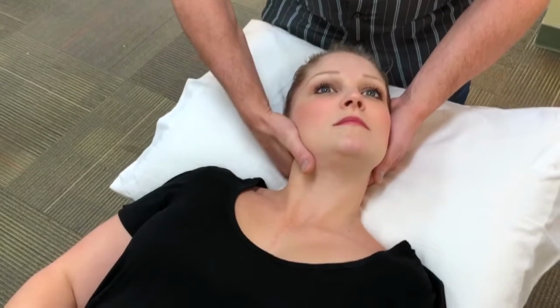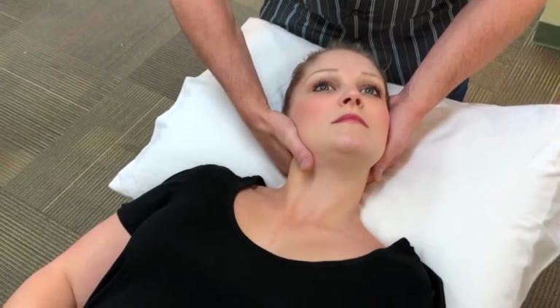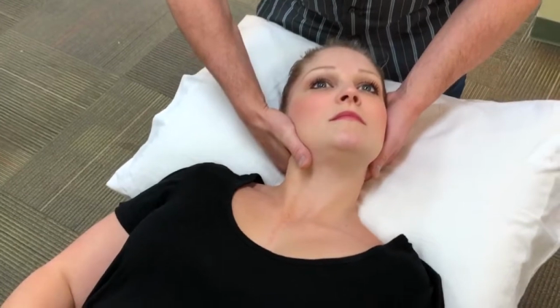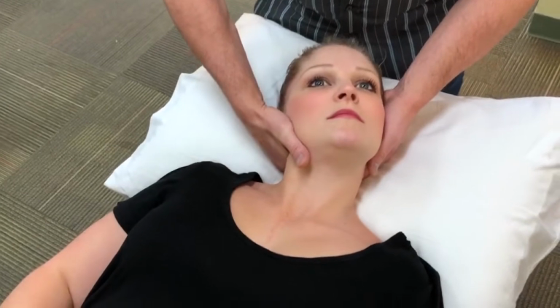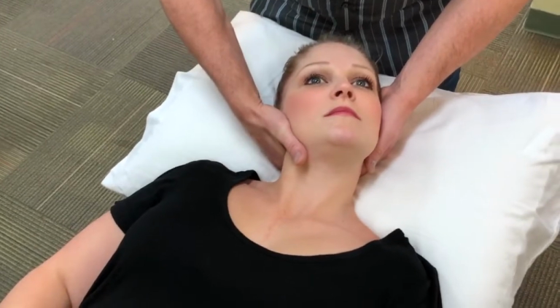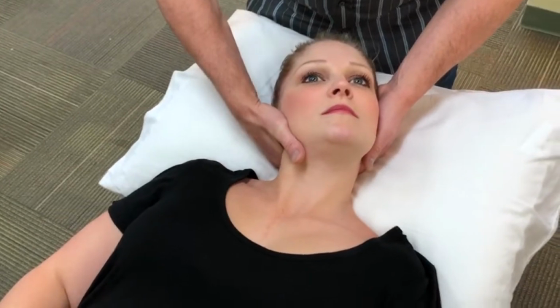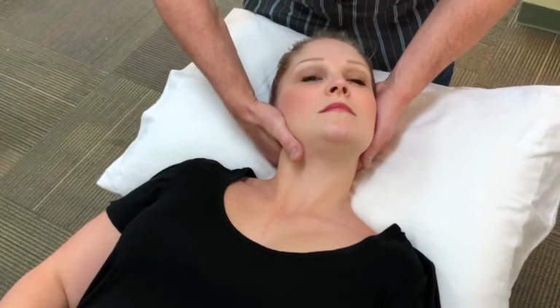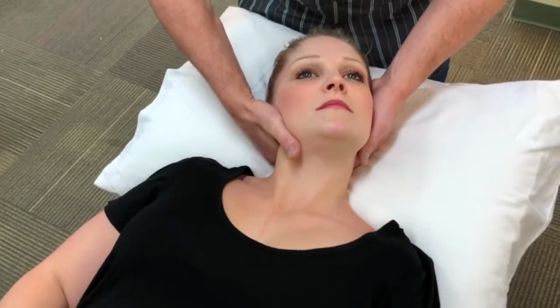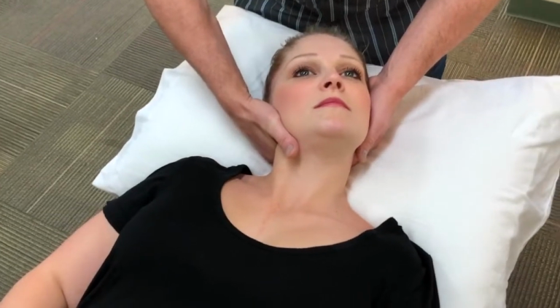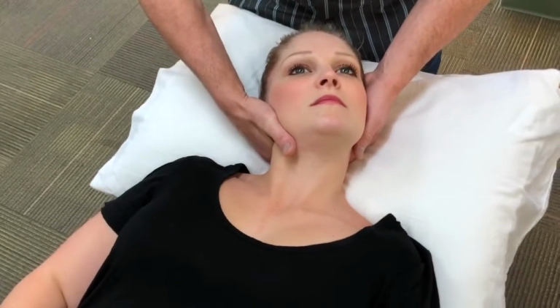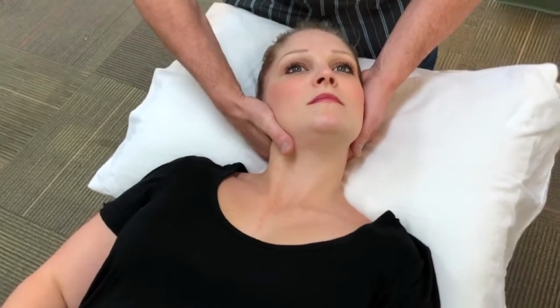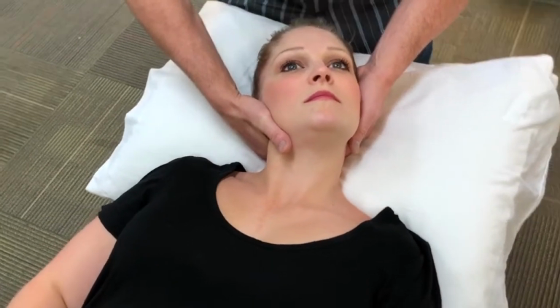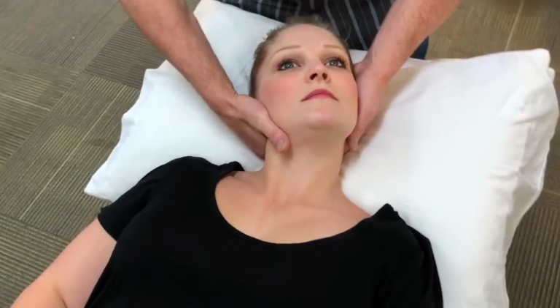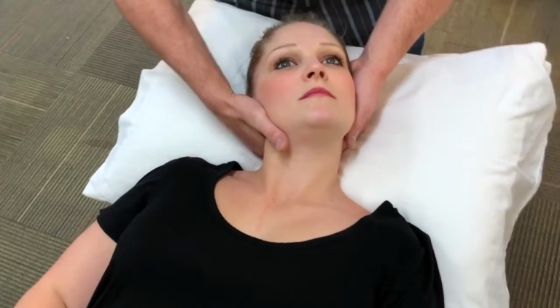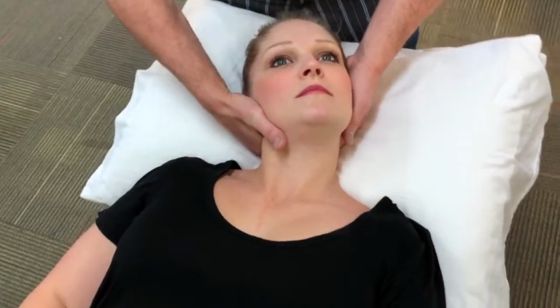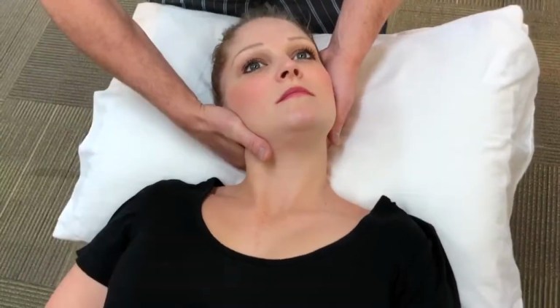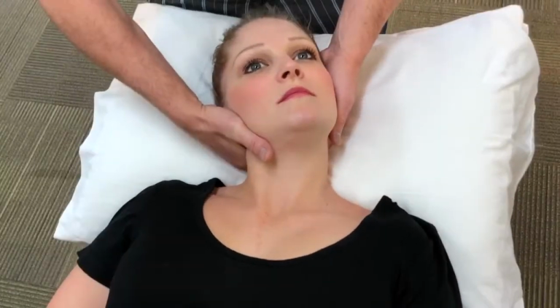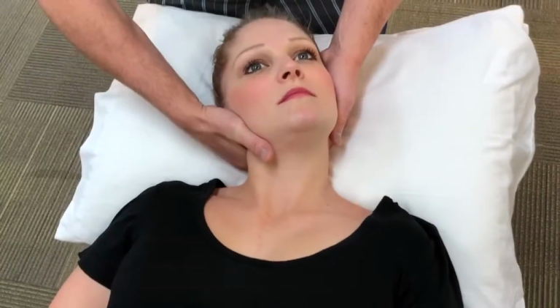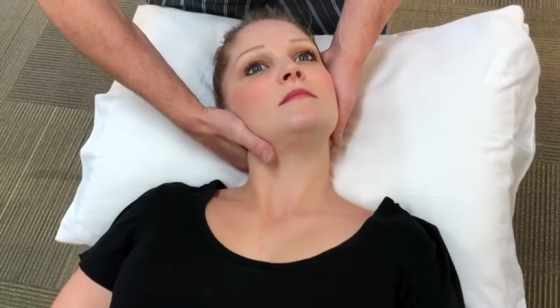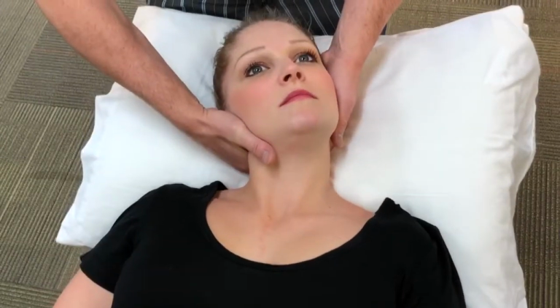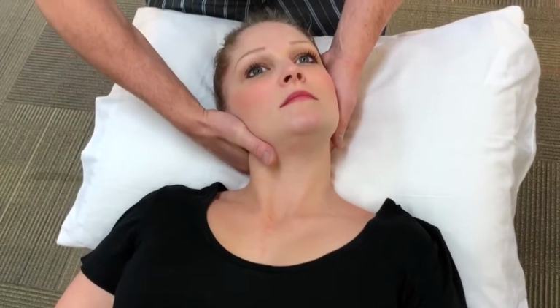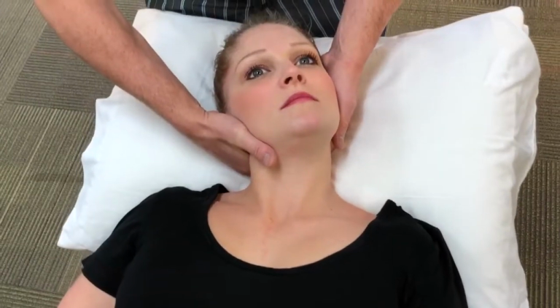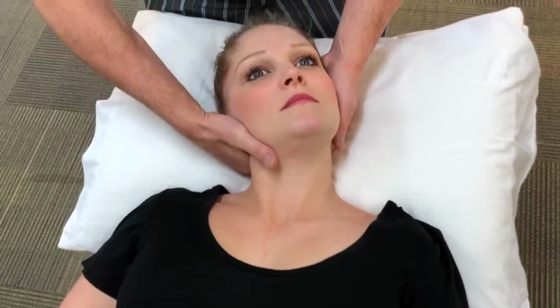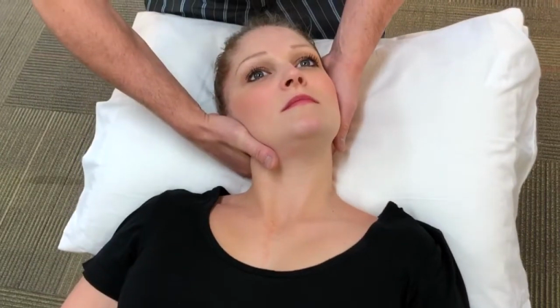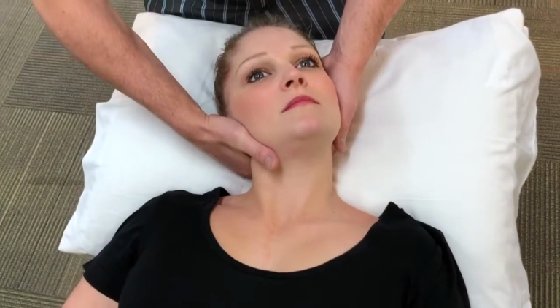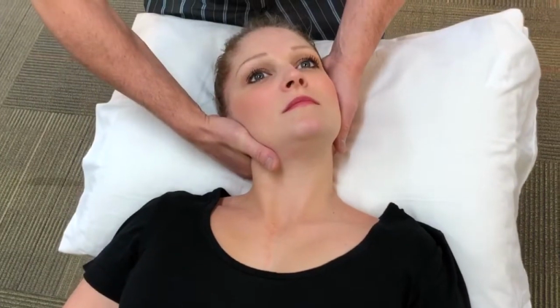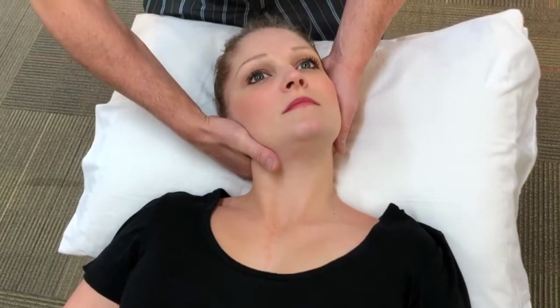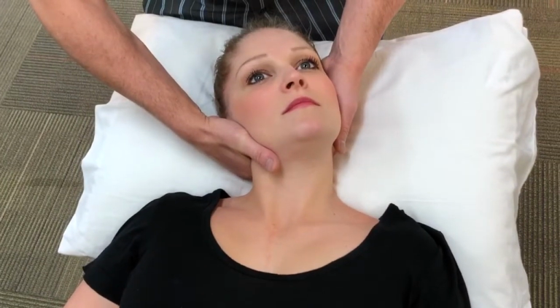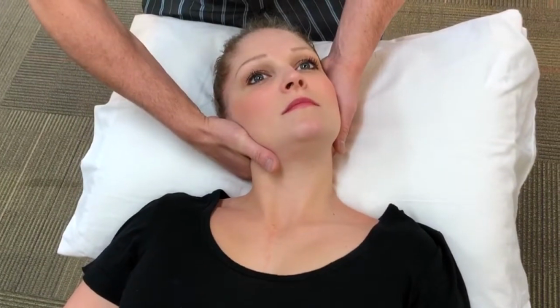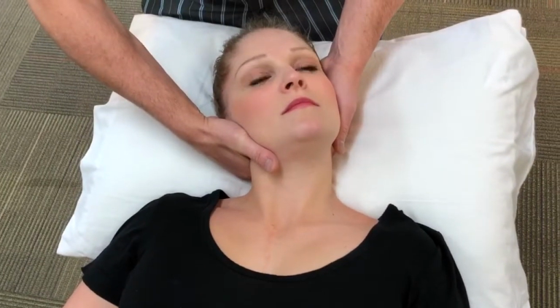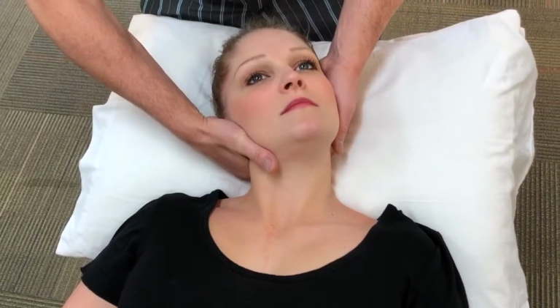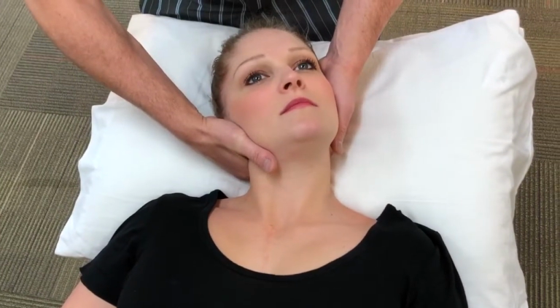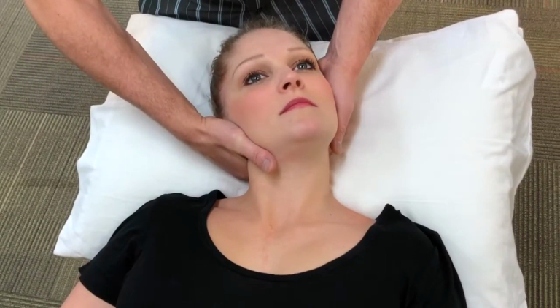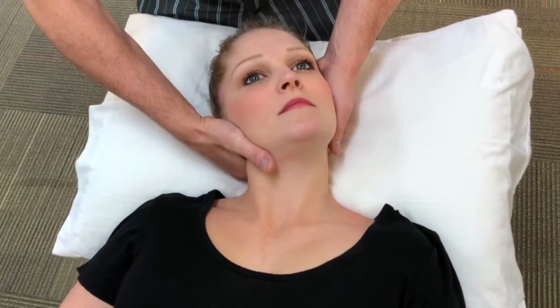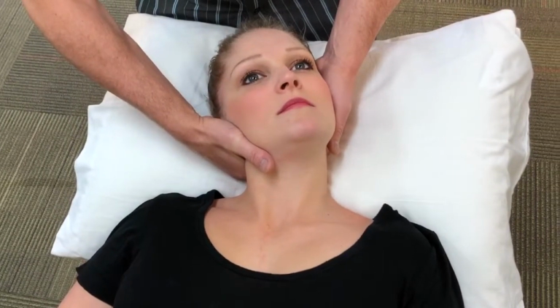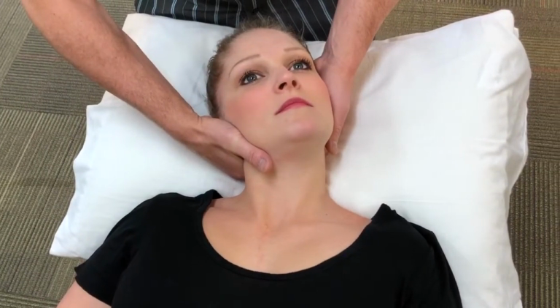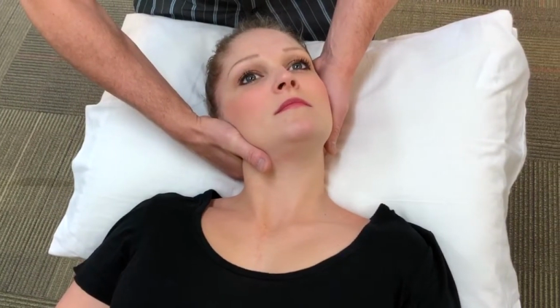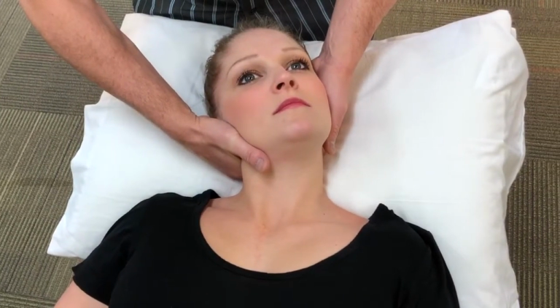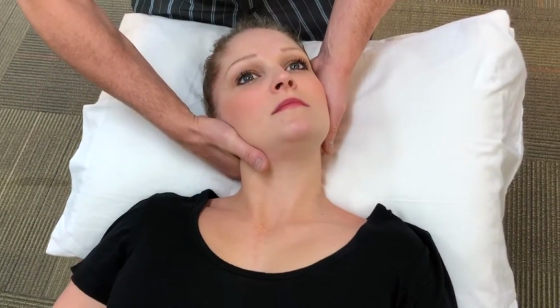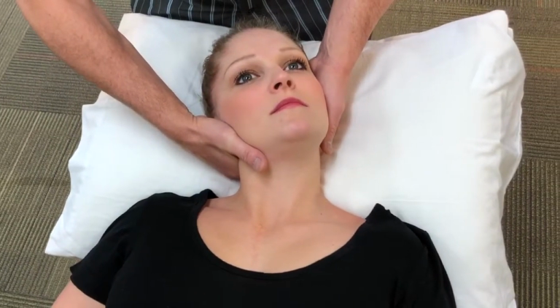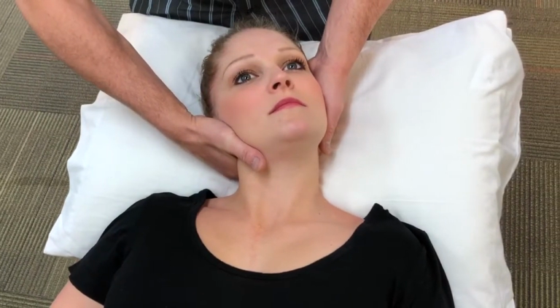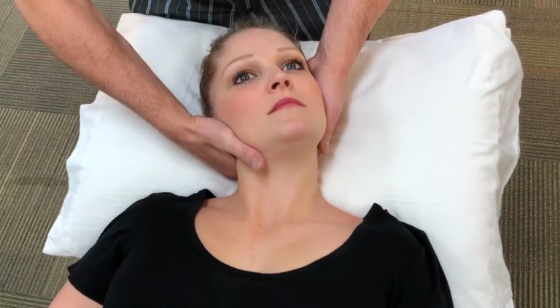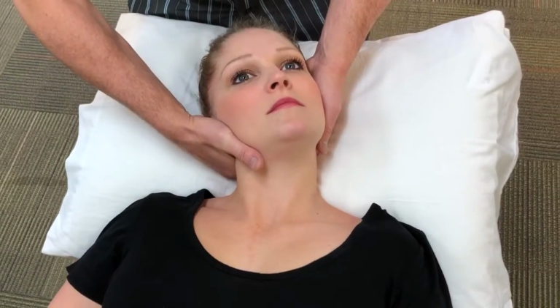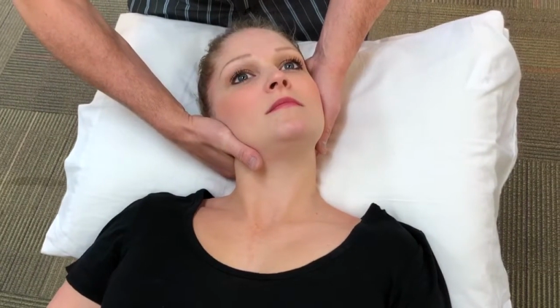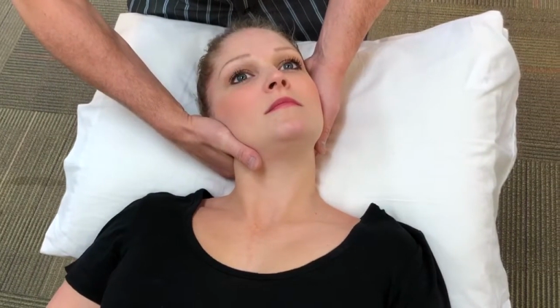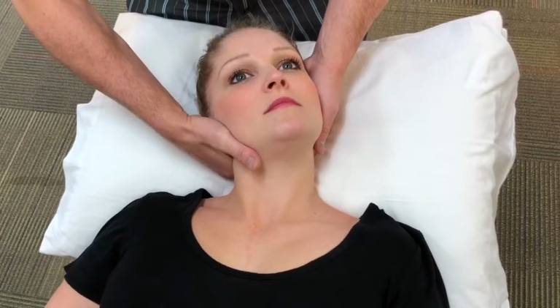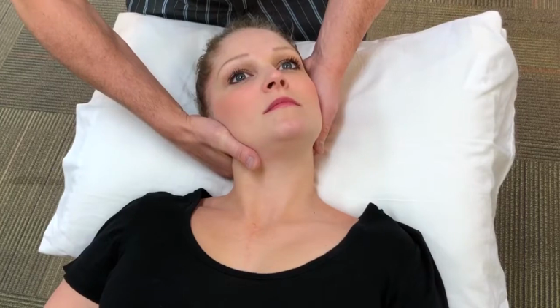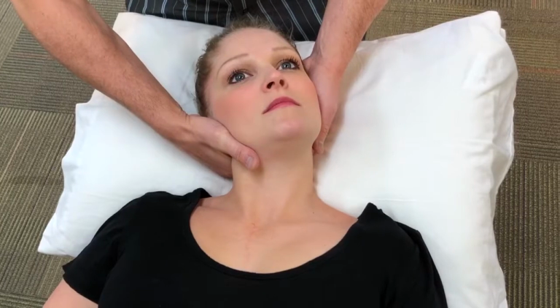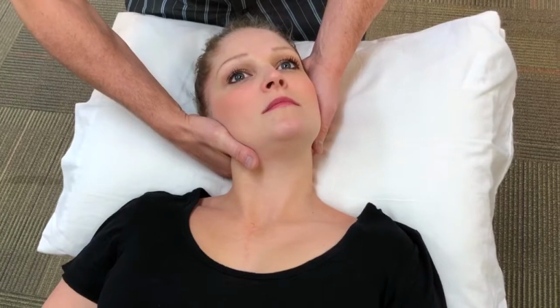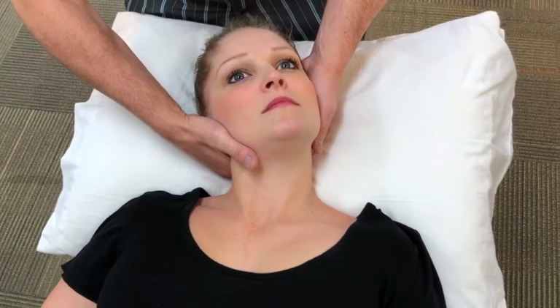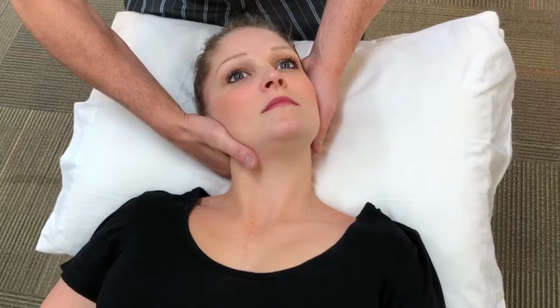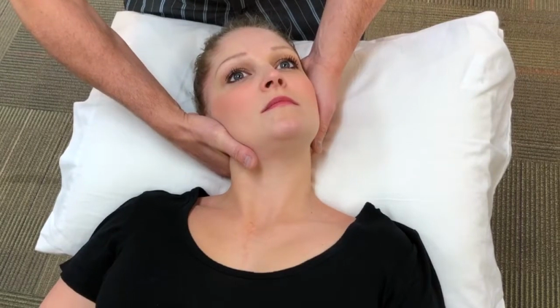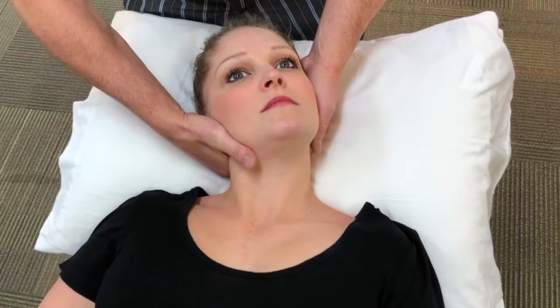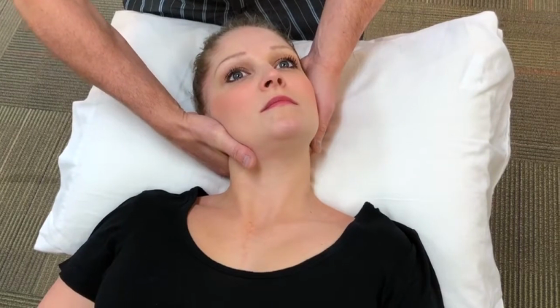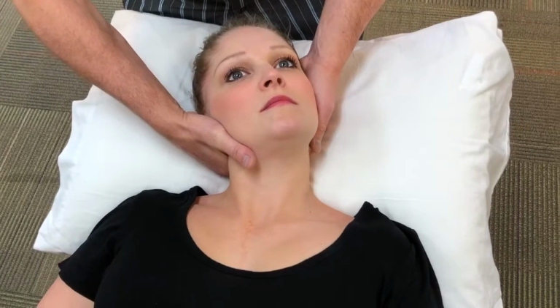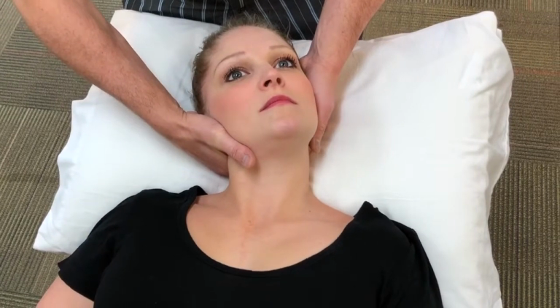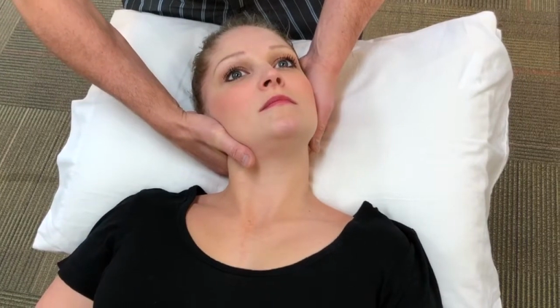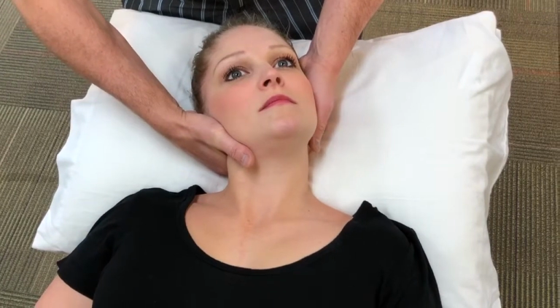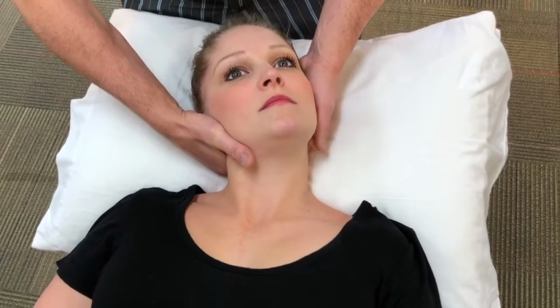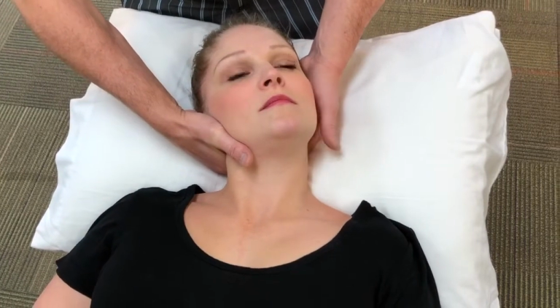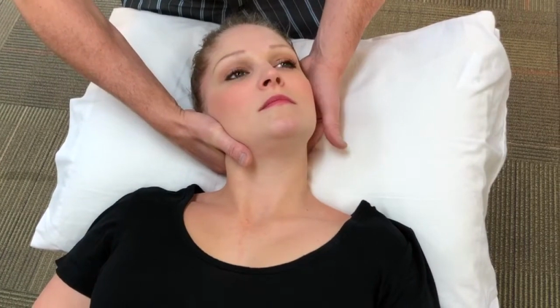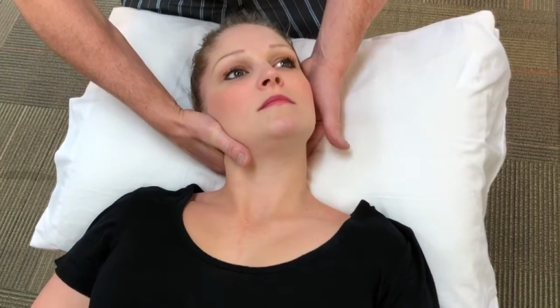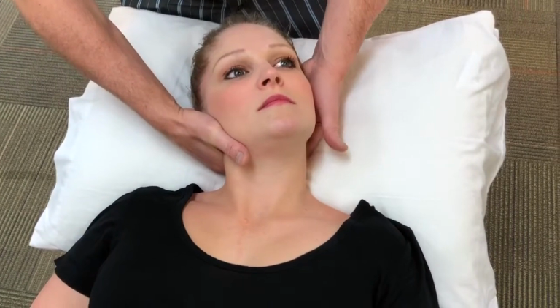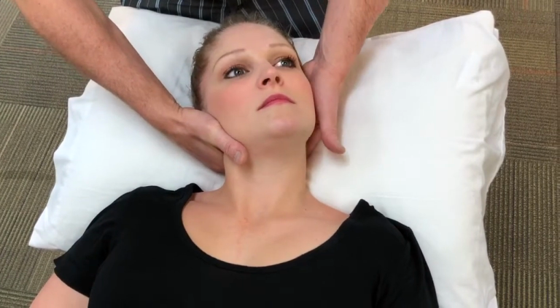Do a pre-manipulative hold, which is approximately a 10-second count. Make sure the client is still okay and willing to proceed.